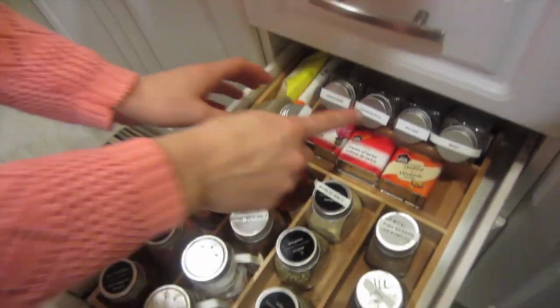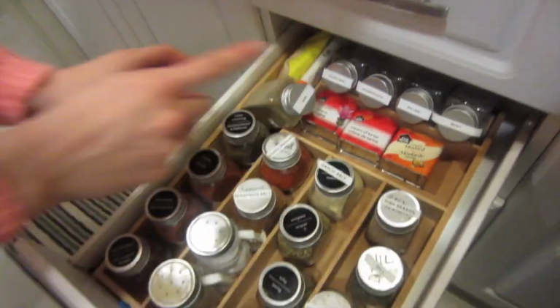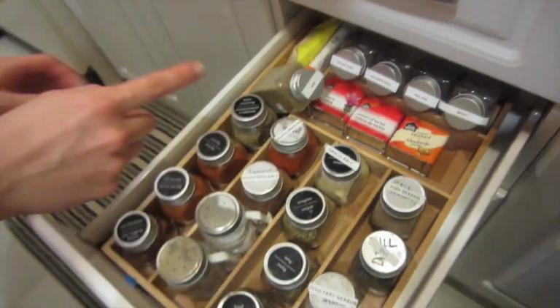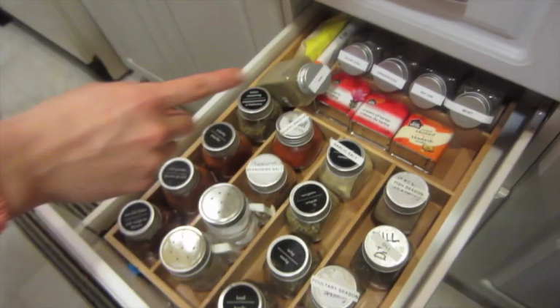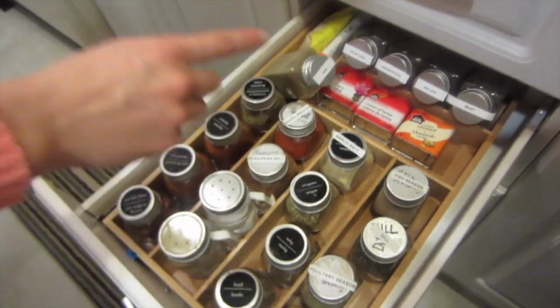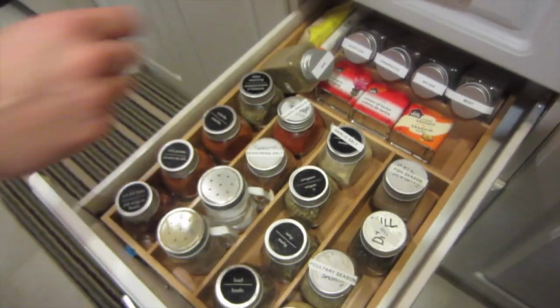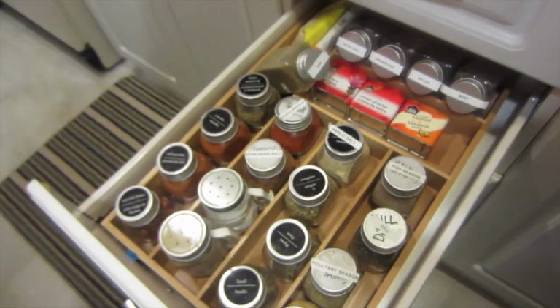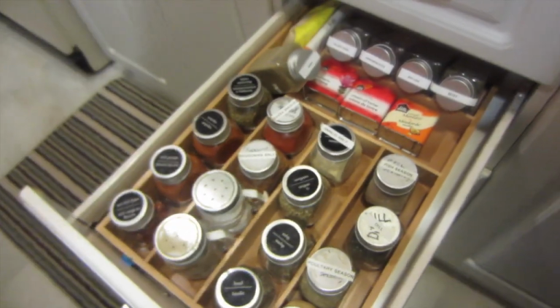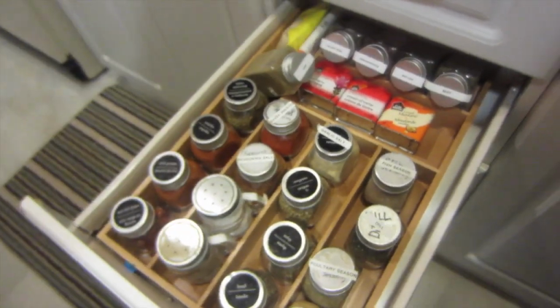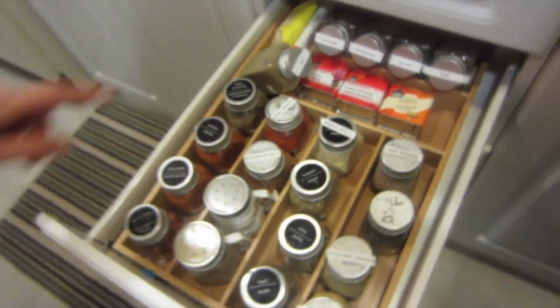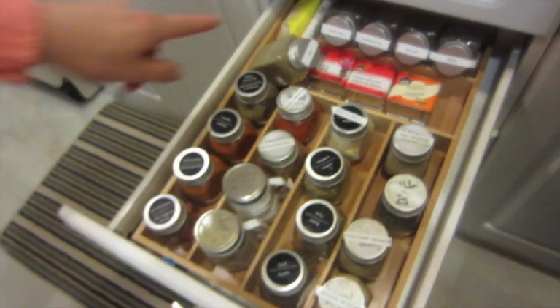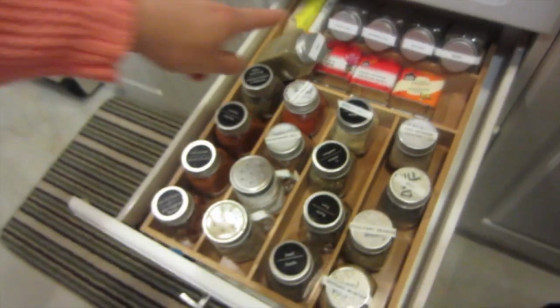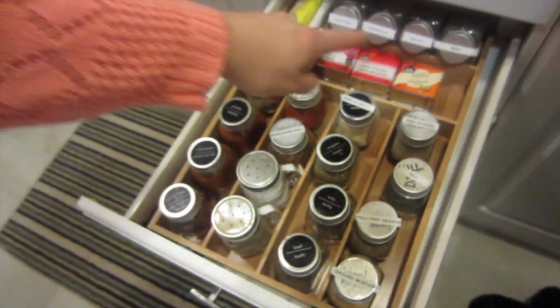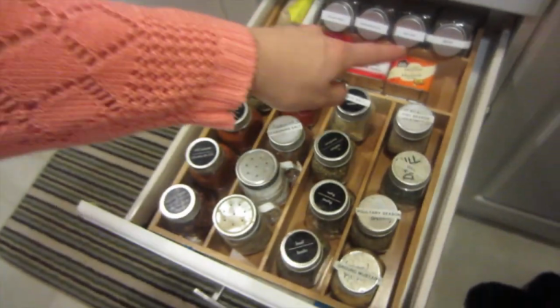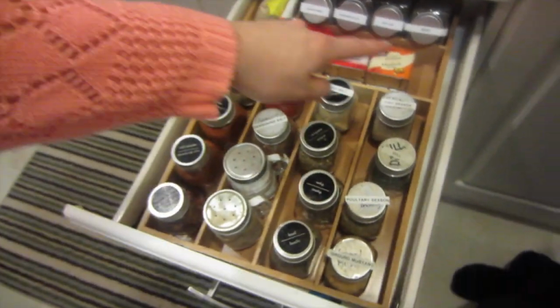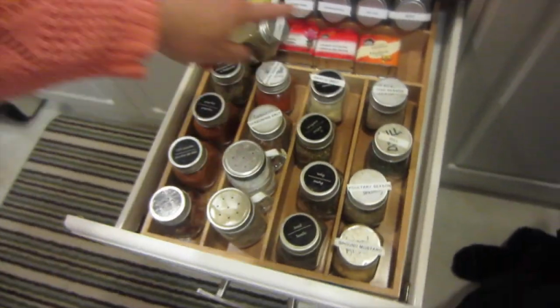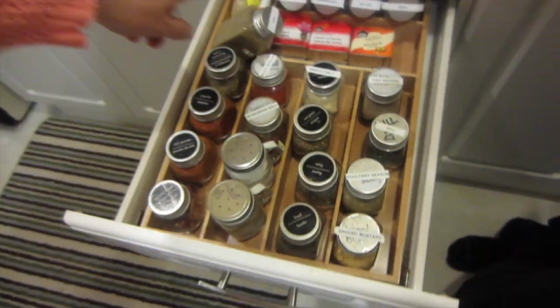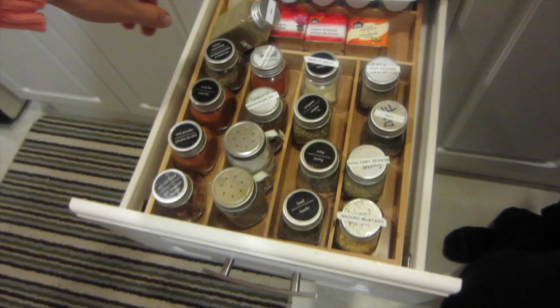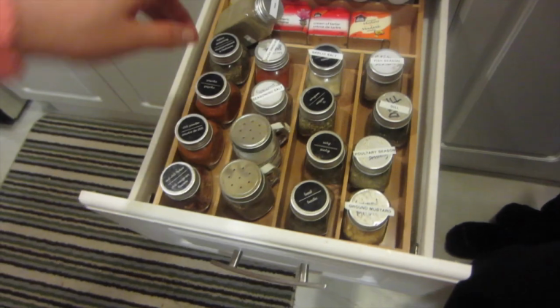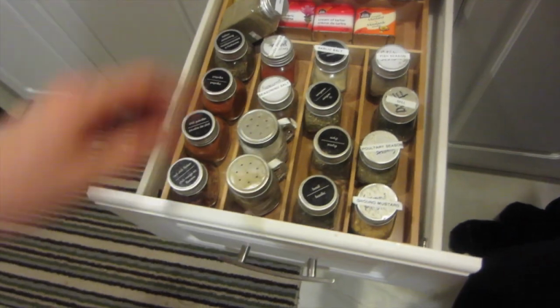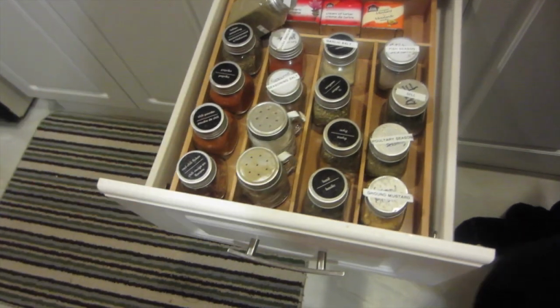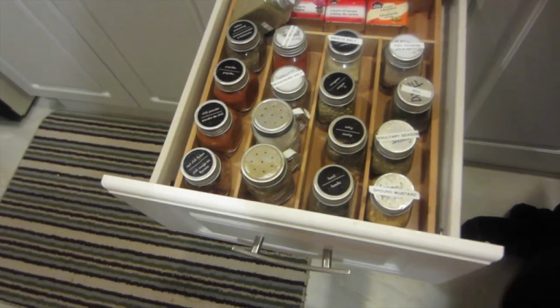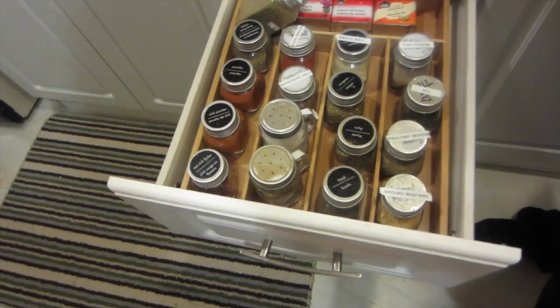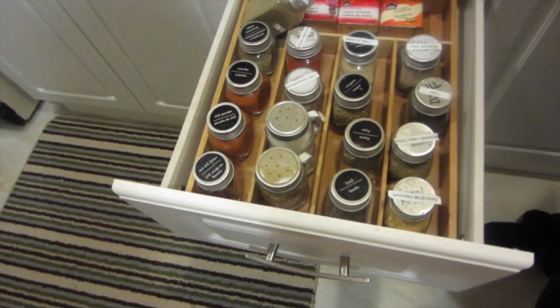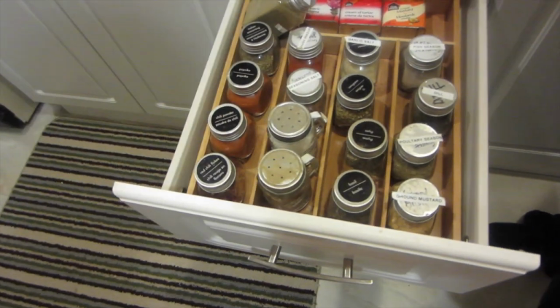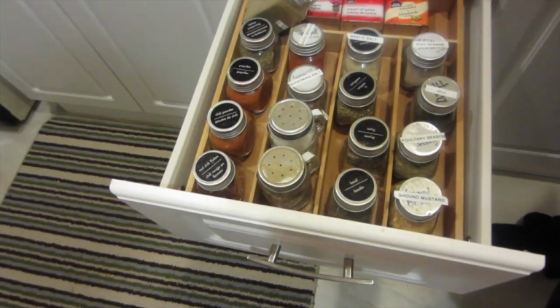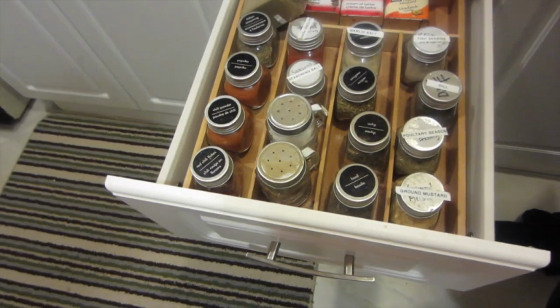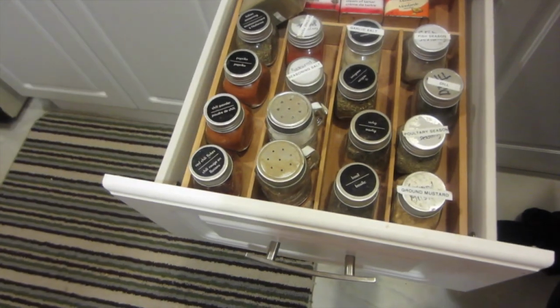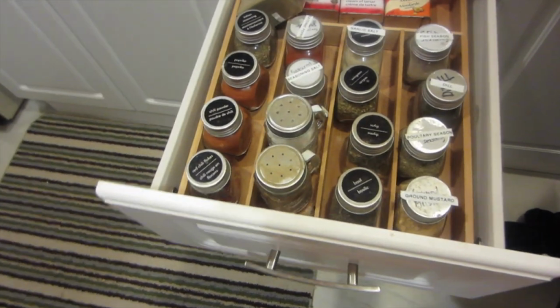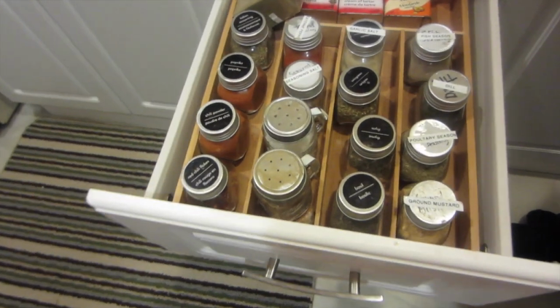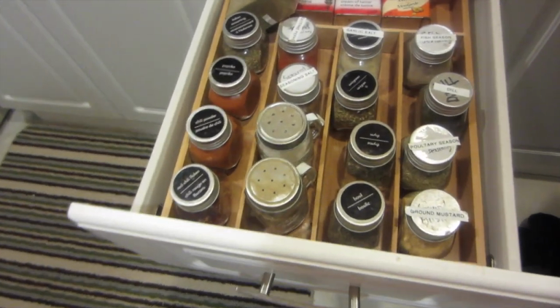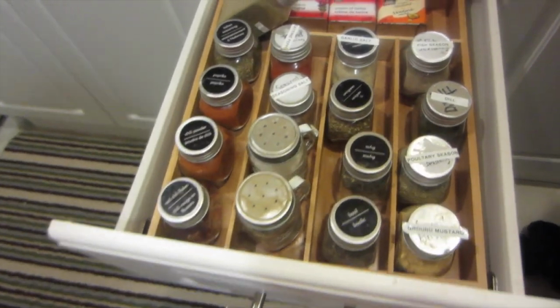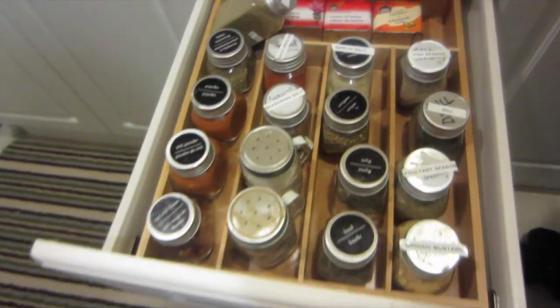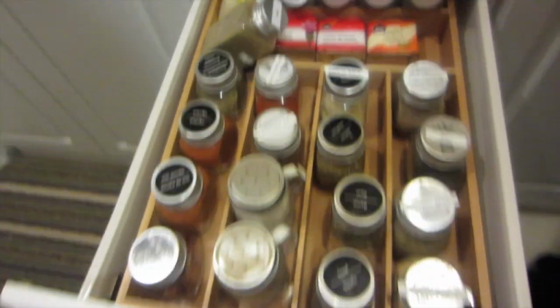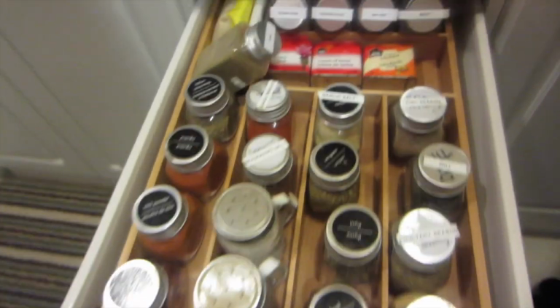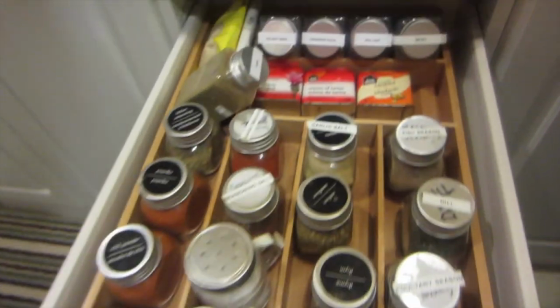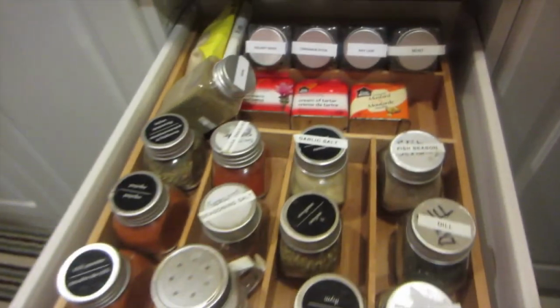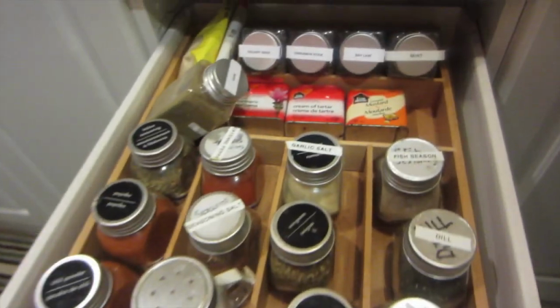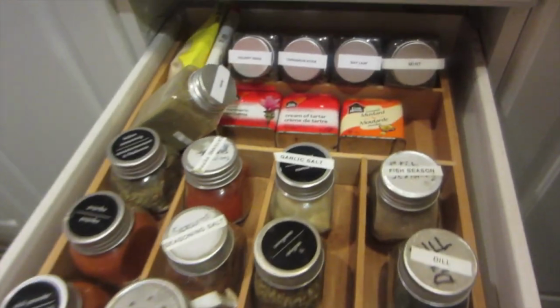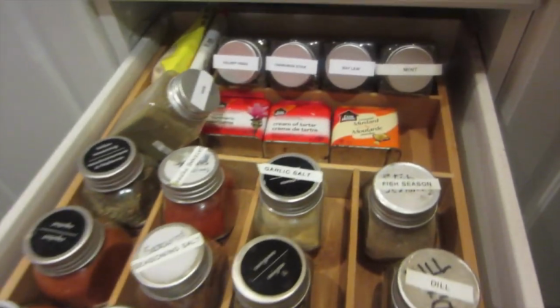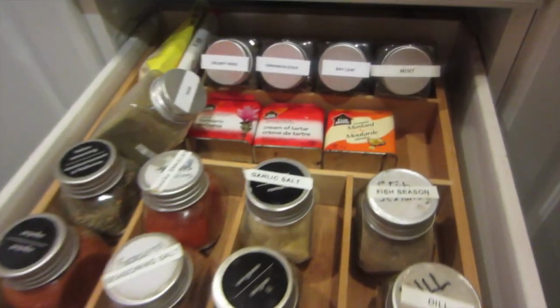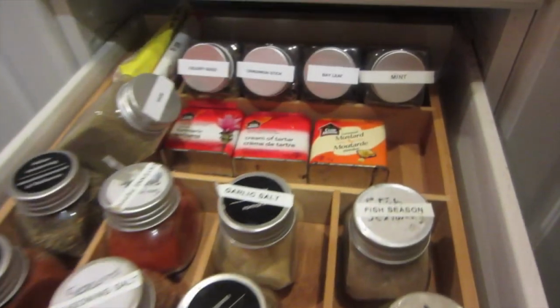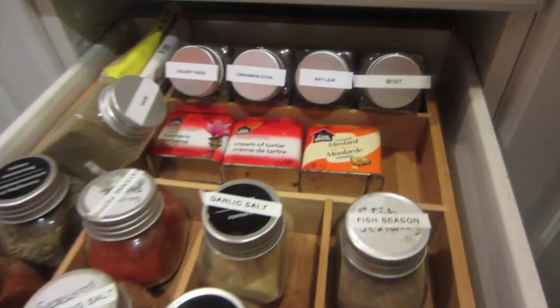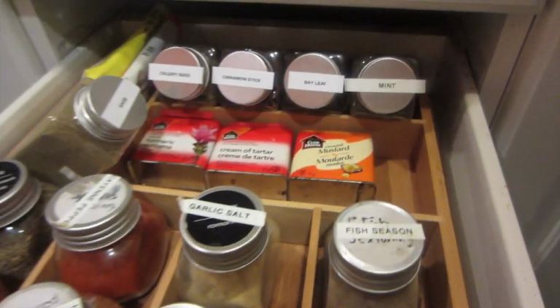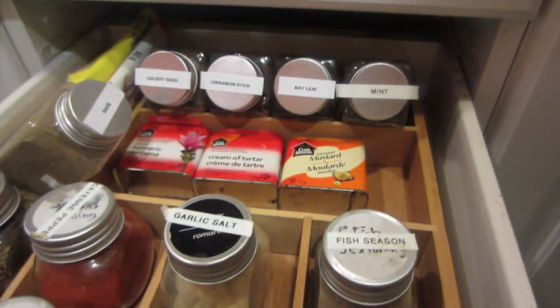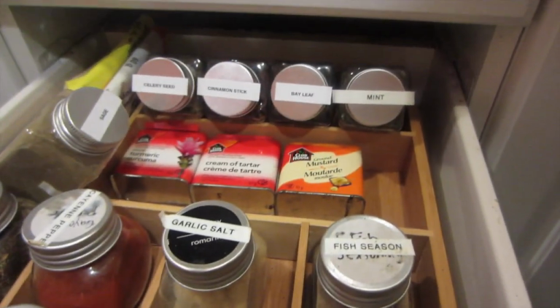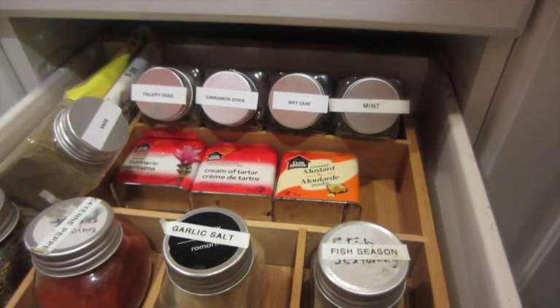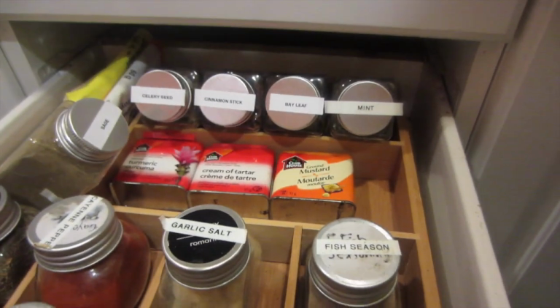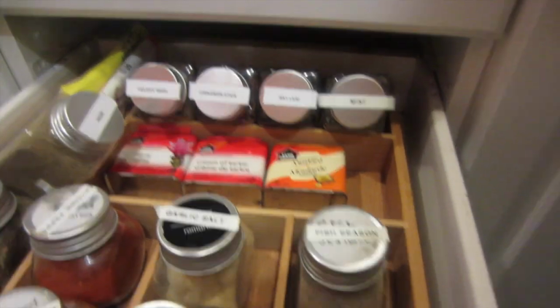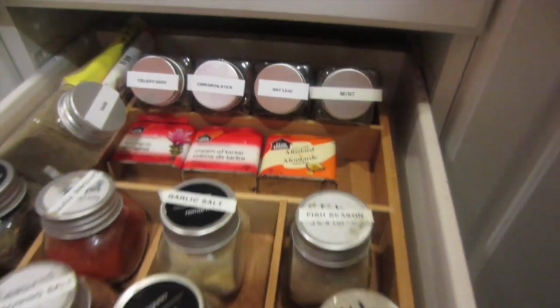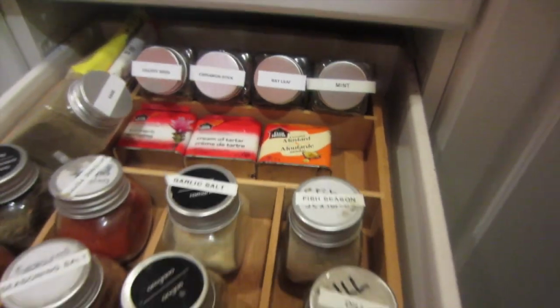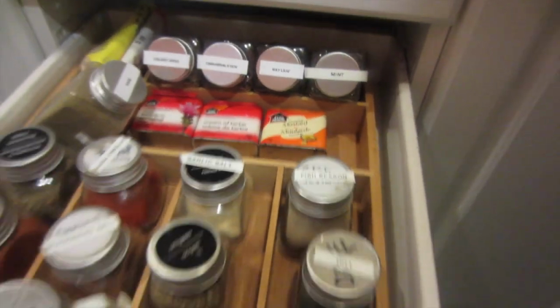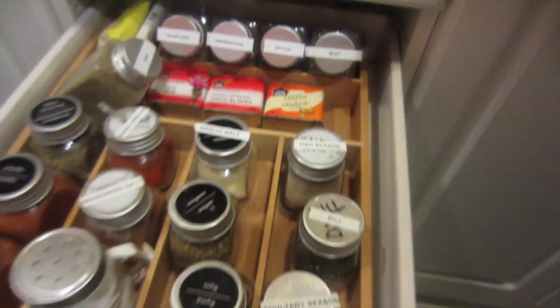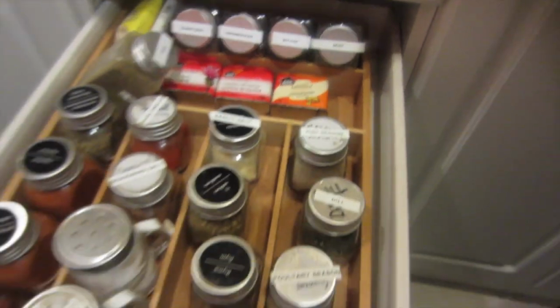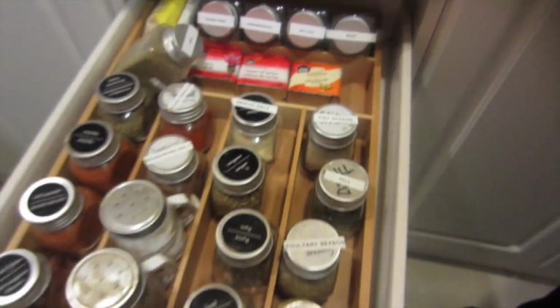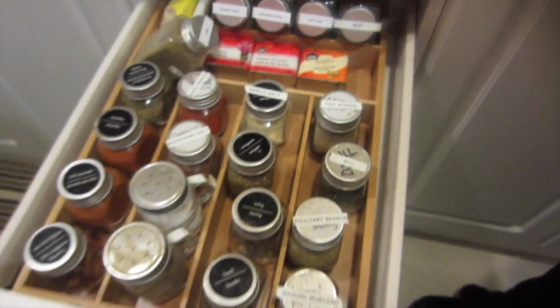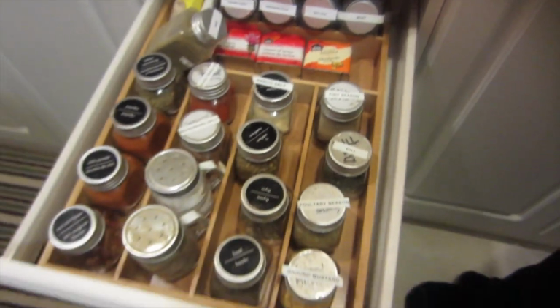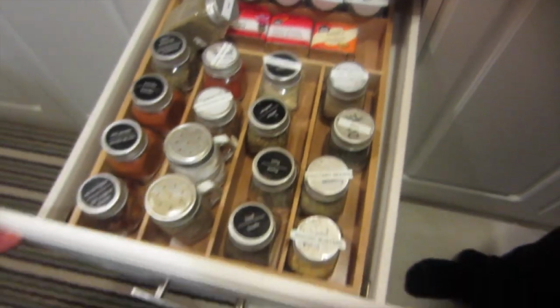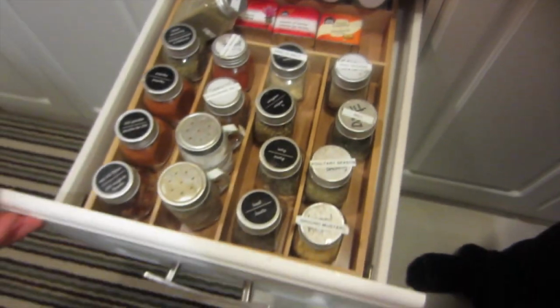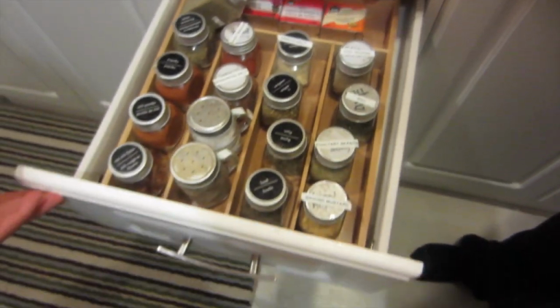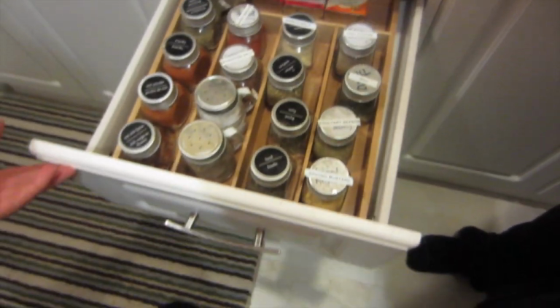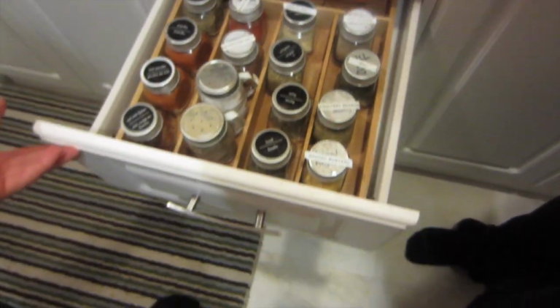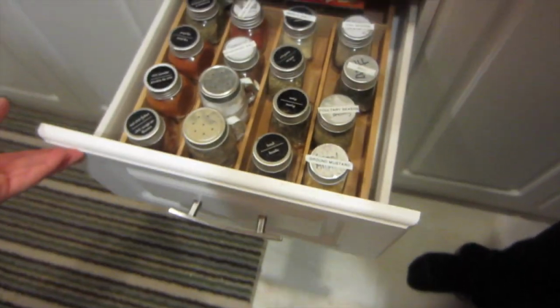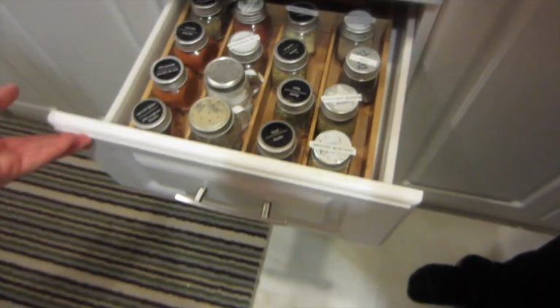It looks really nice — you can see everything you have in the back.